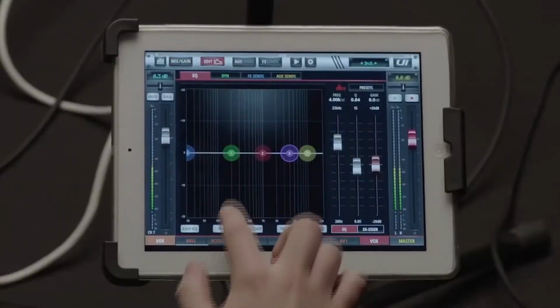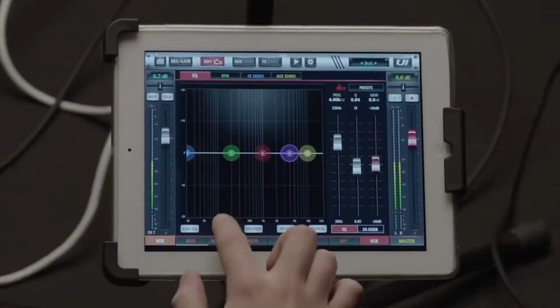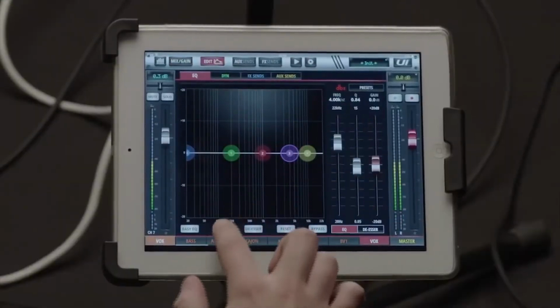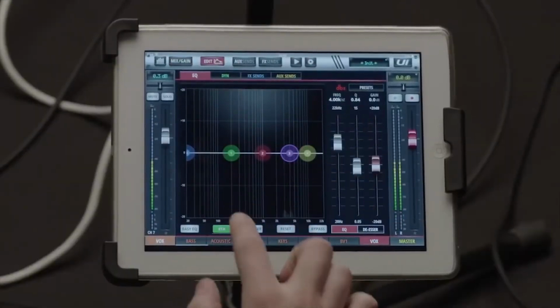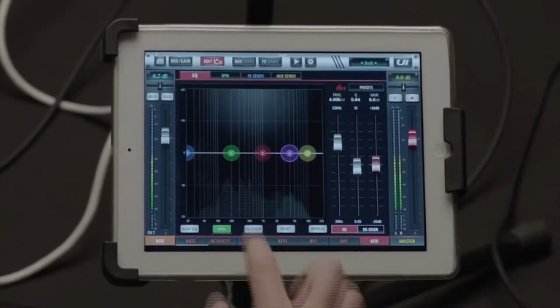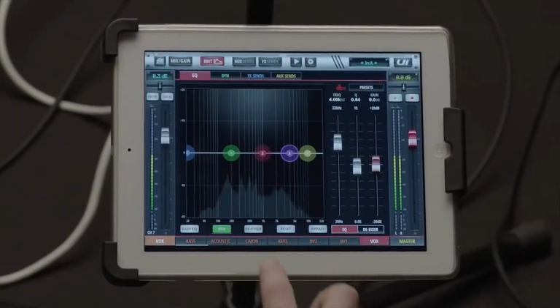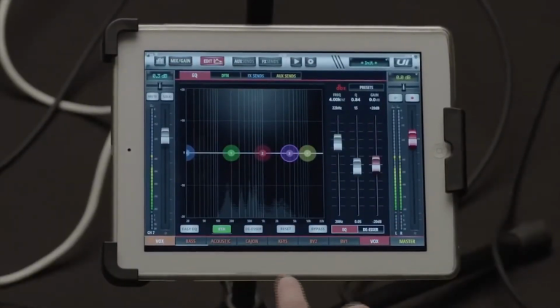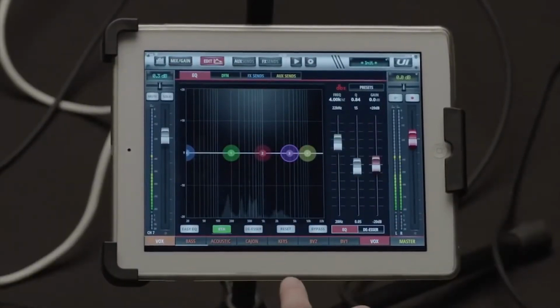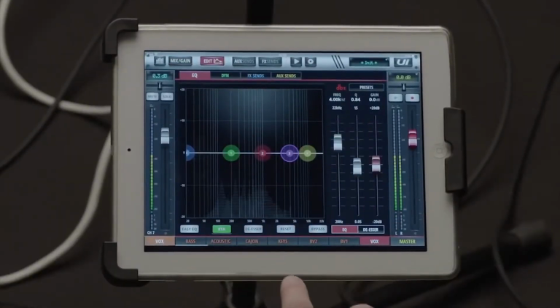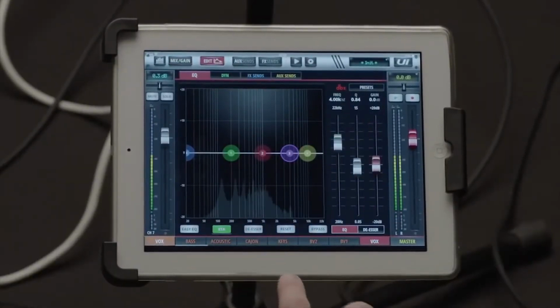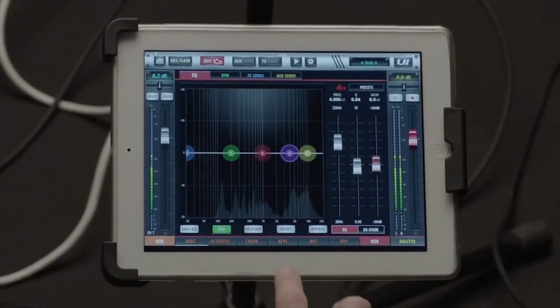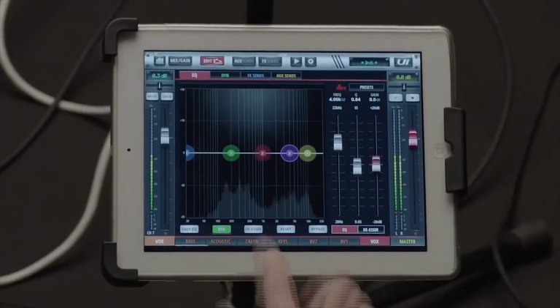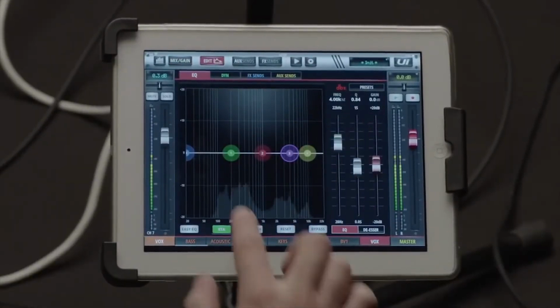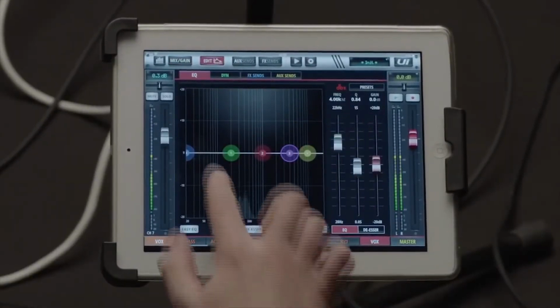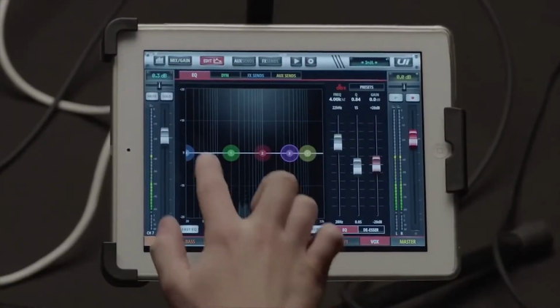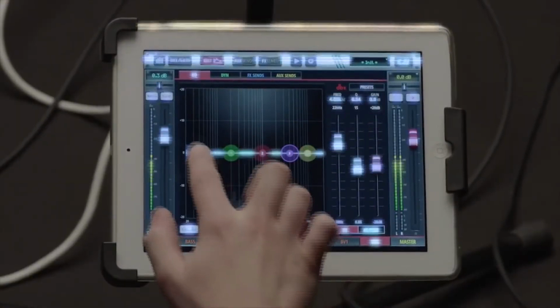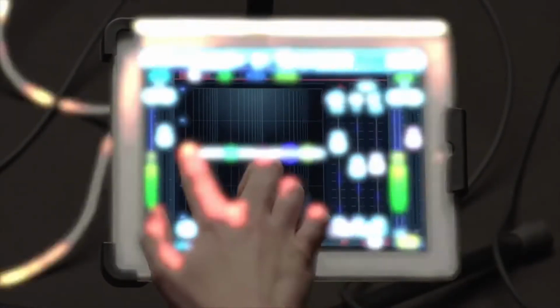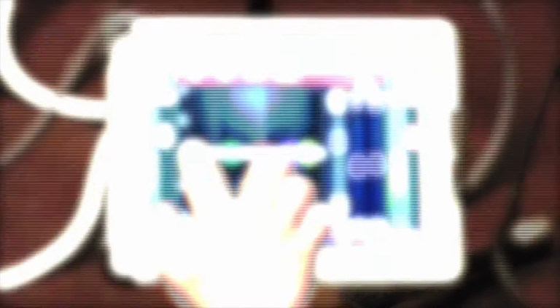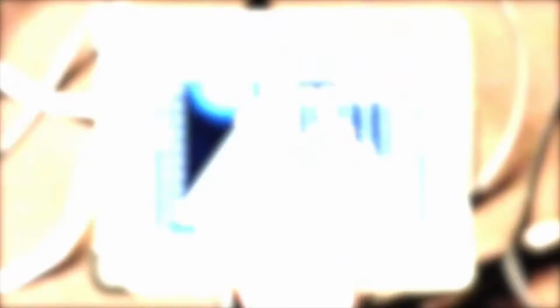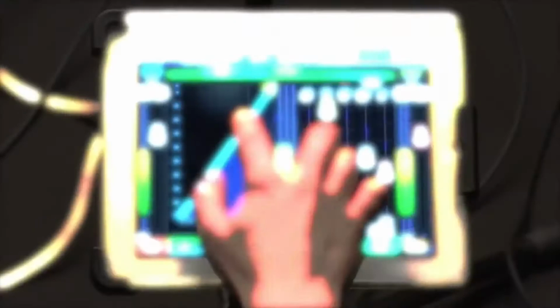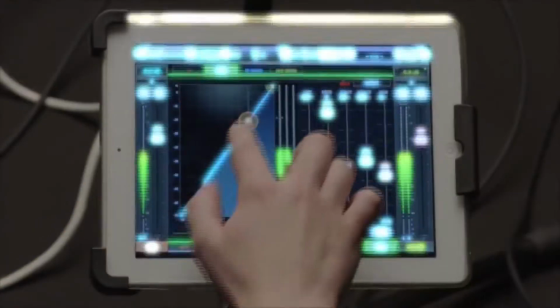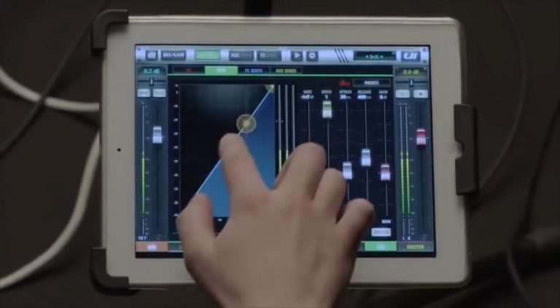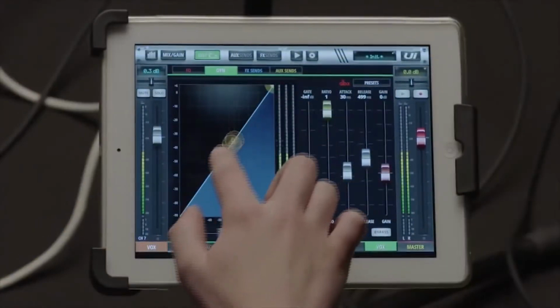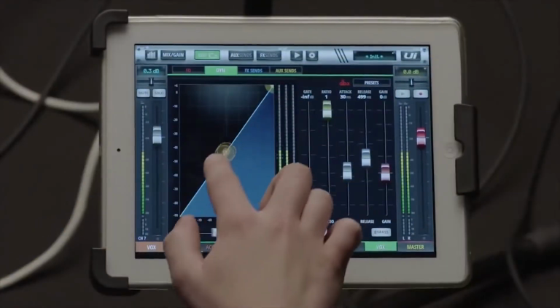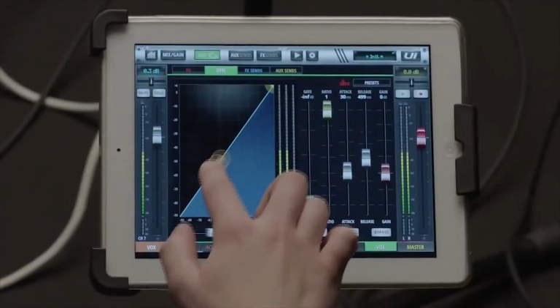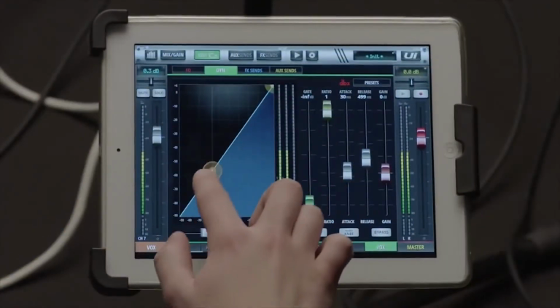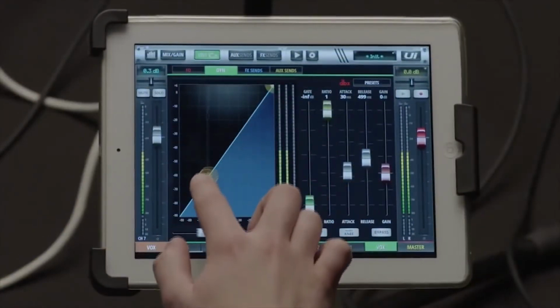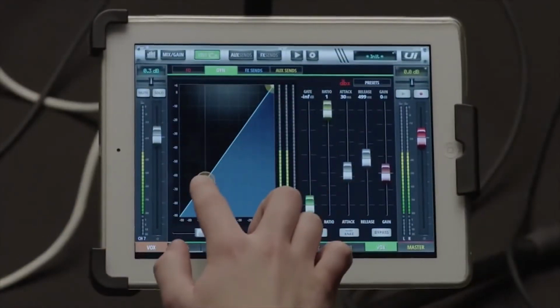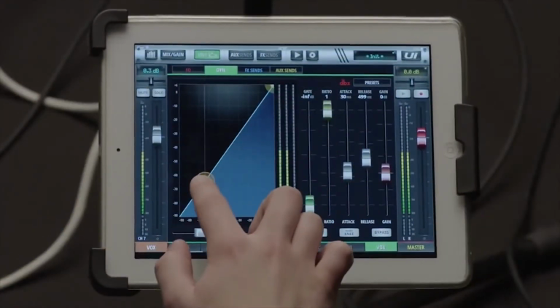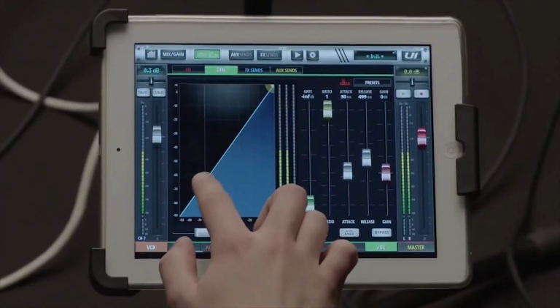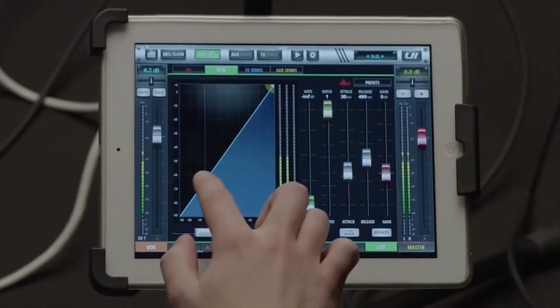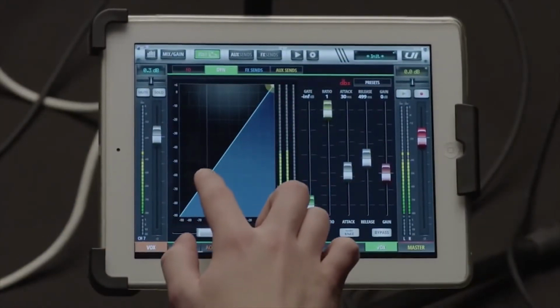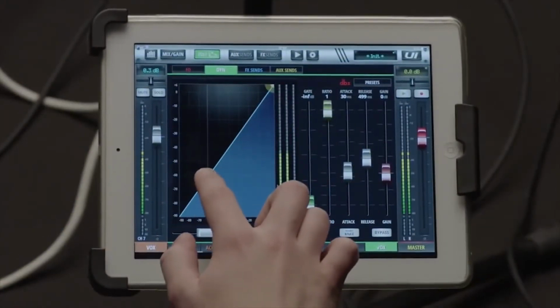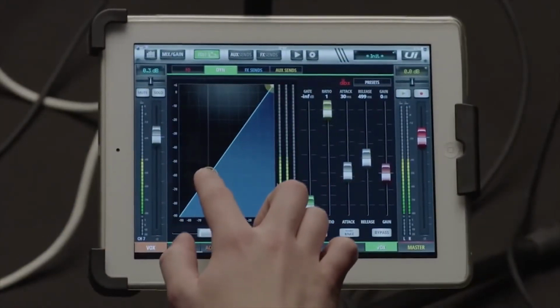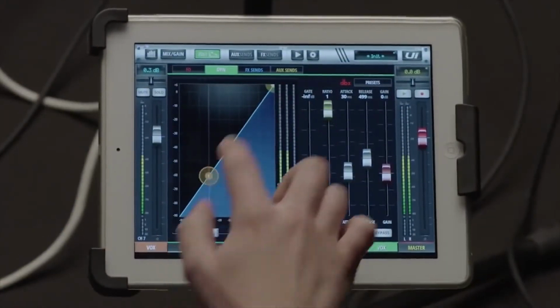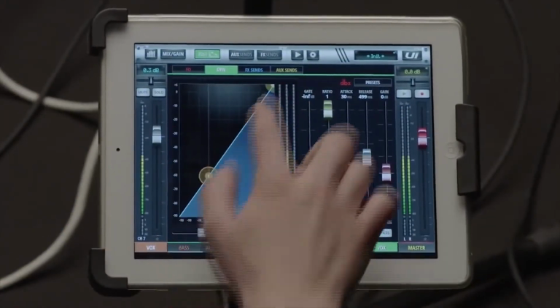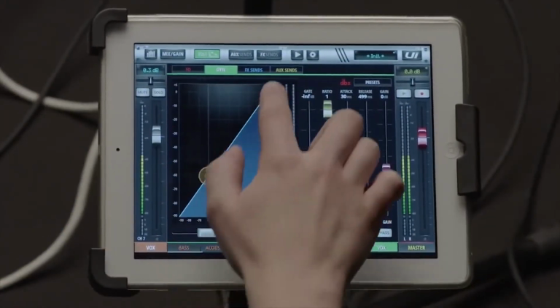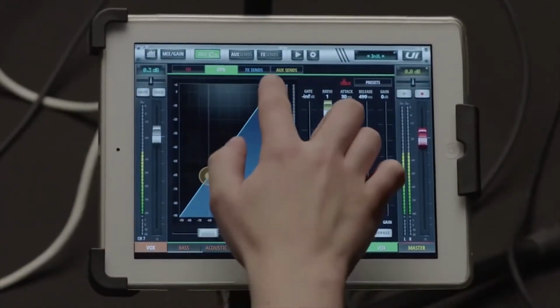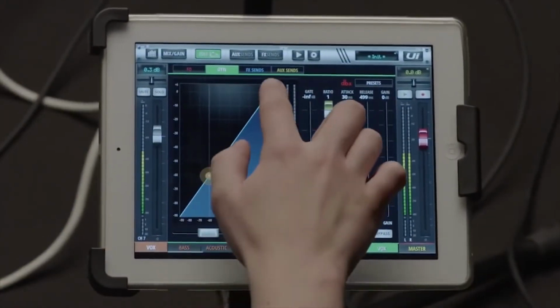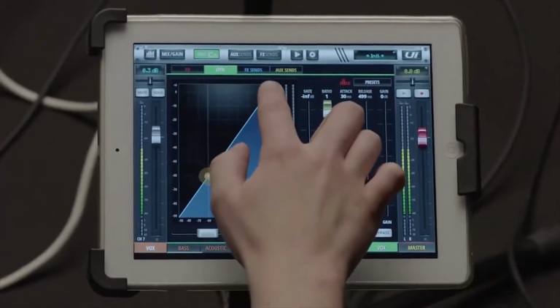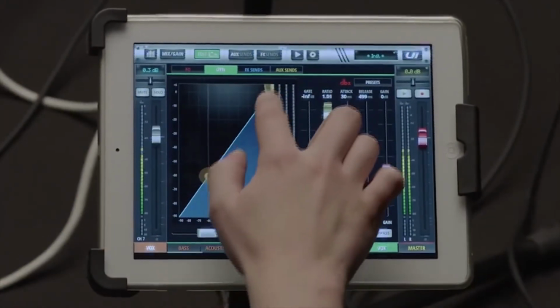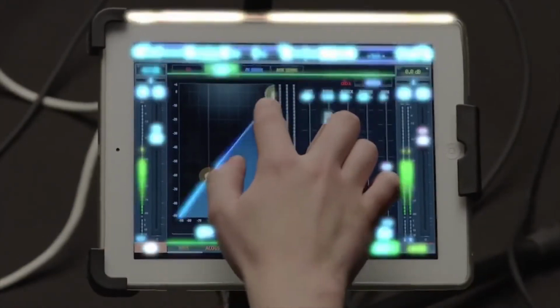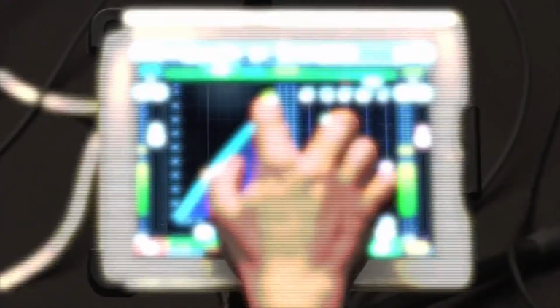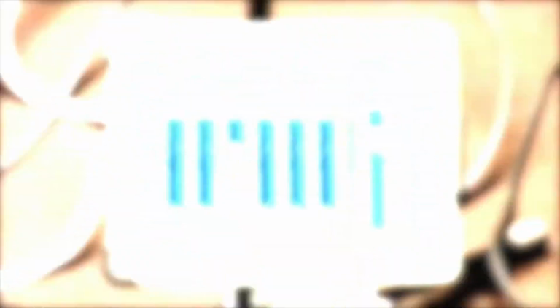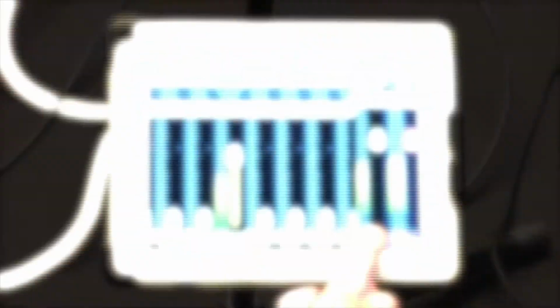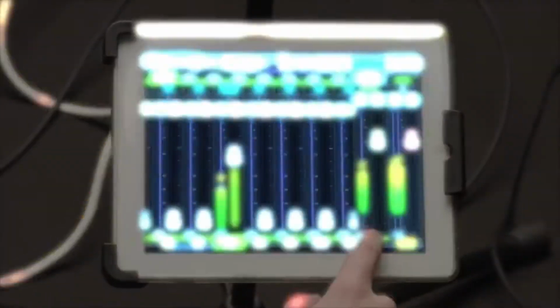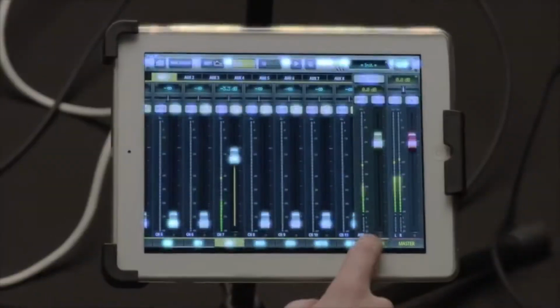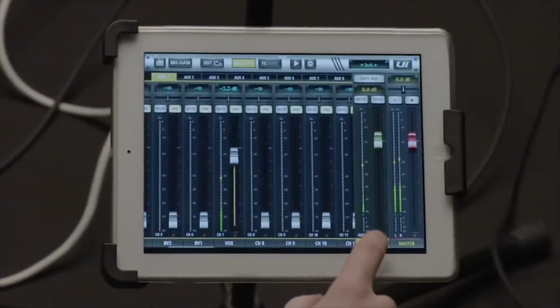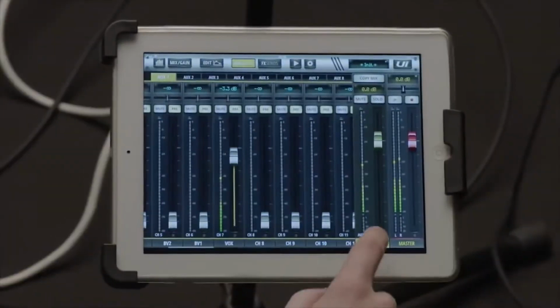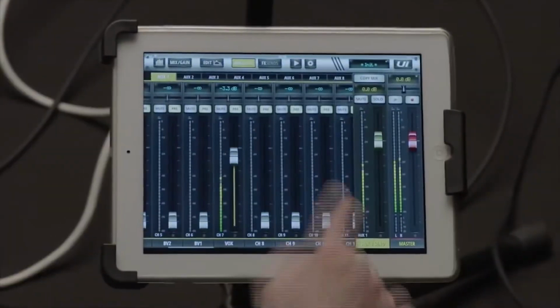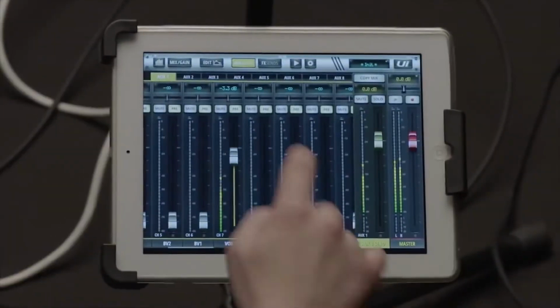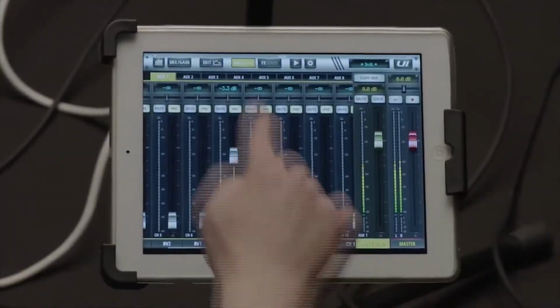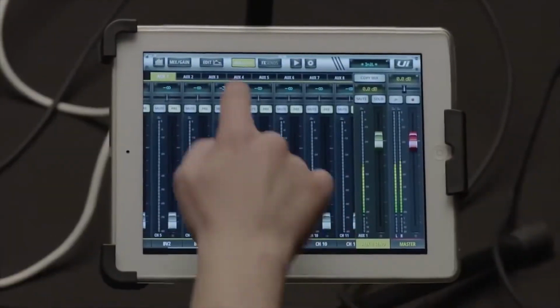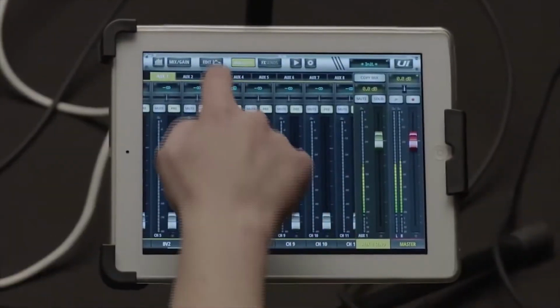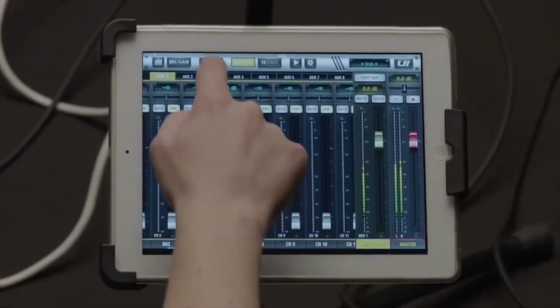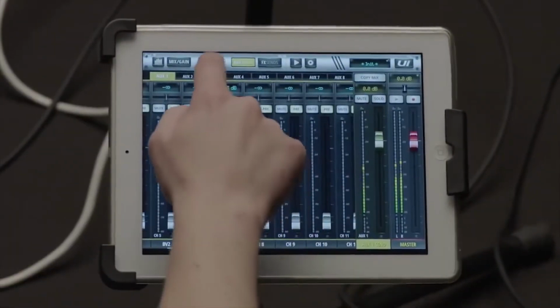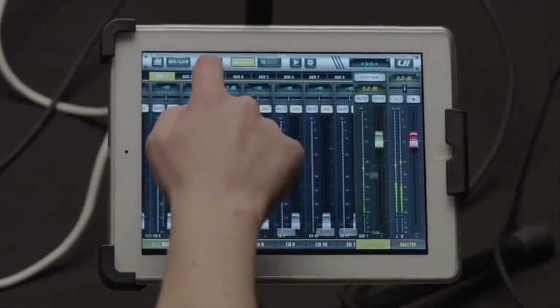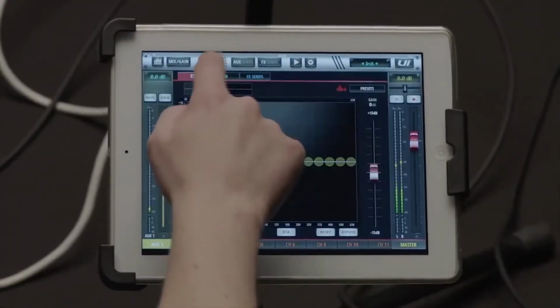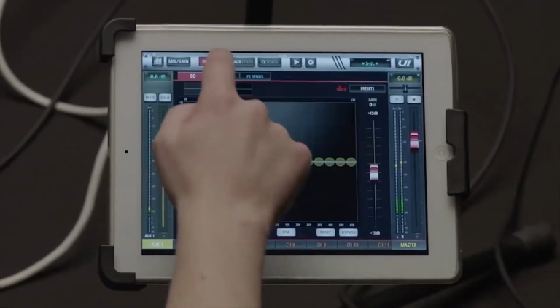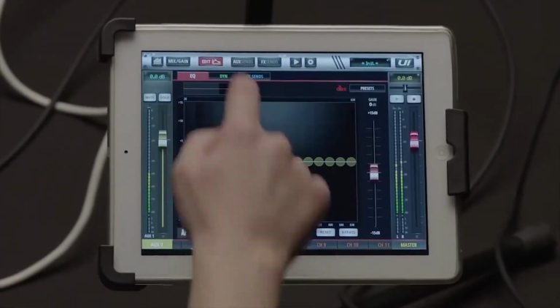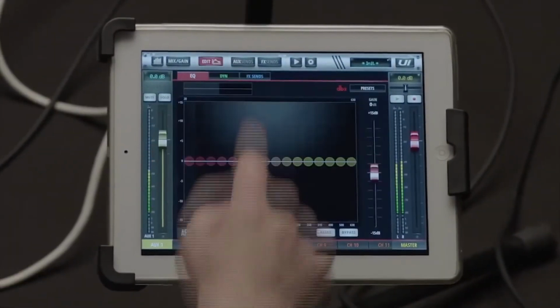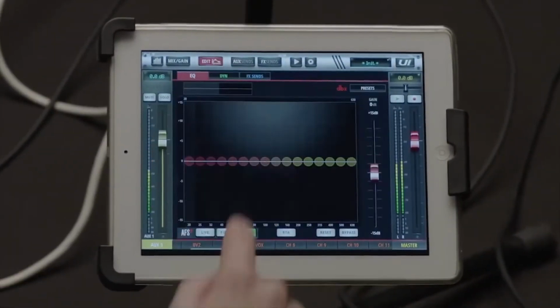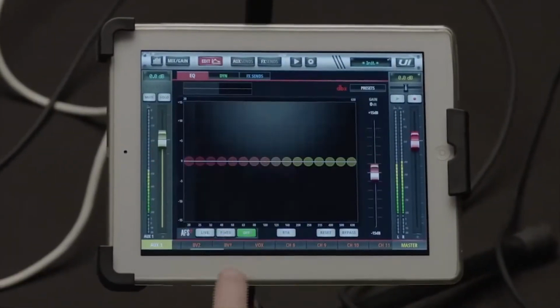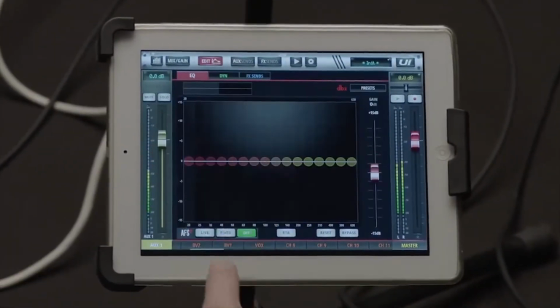You get all the features you'd expect from a digital mixer: full input-output processing, shows and snapshots, aux buses, effects, and so on and so forth.